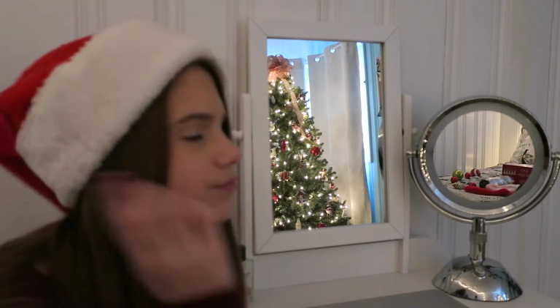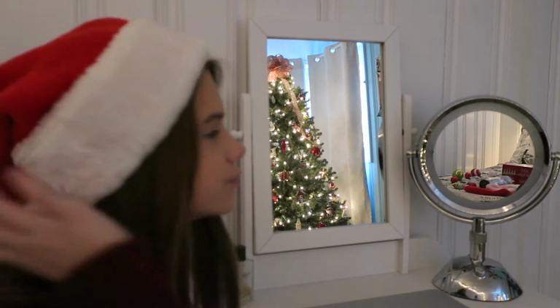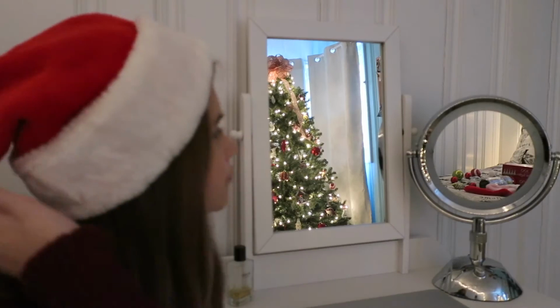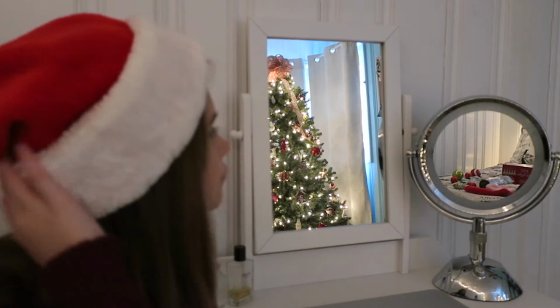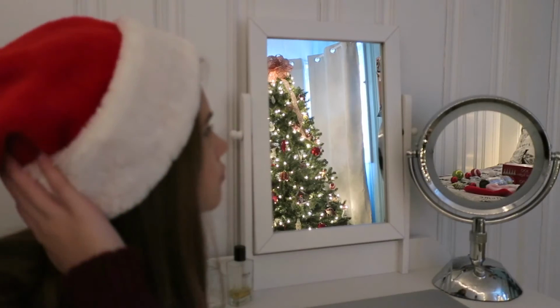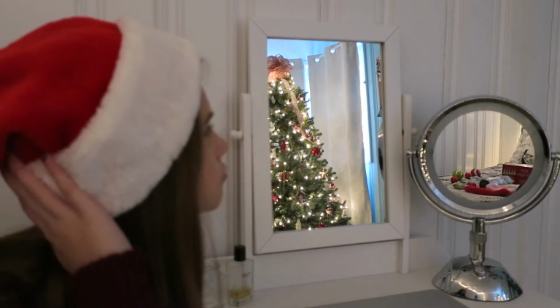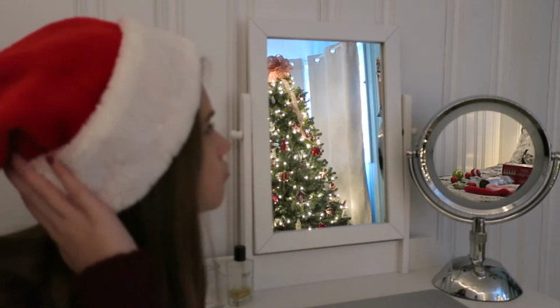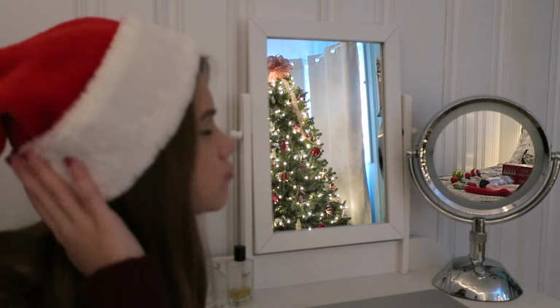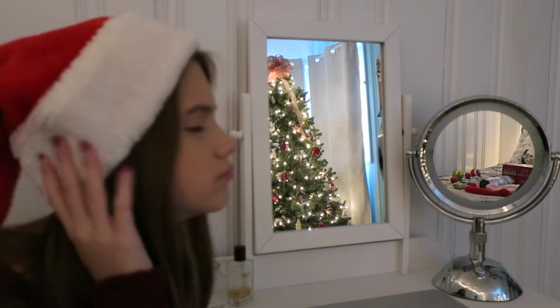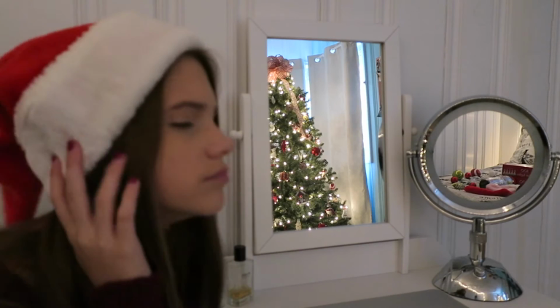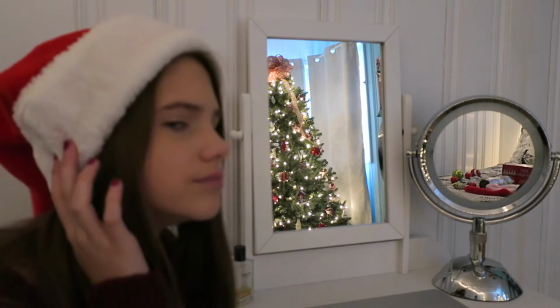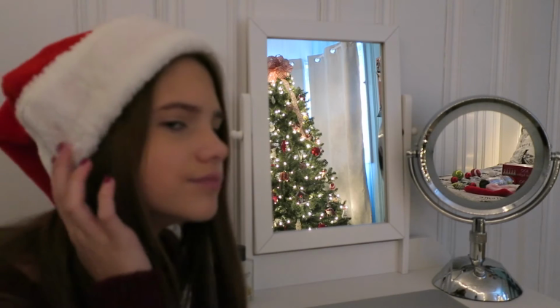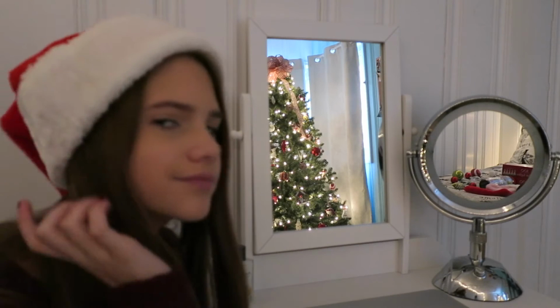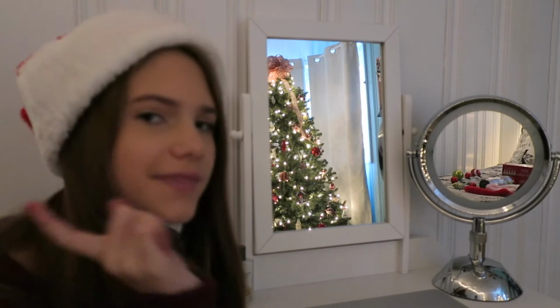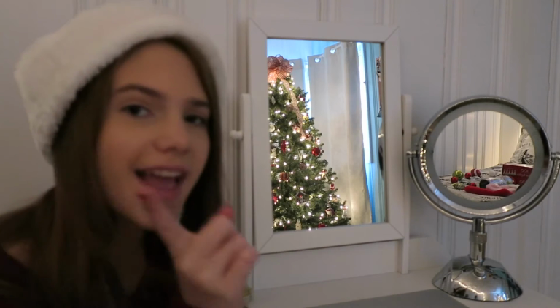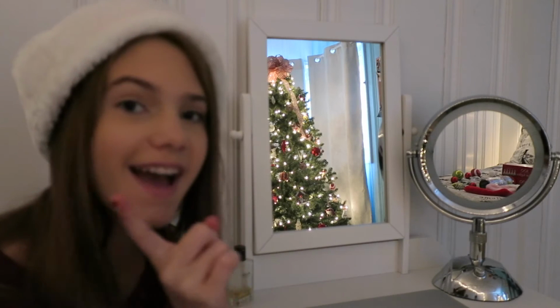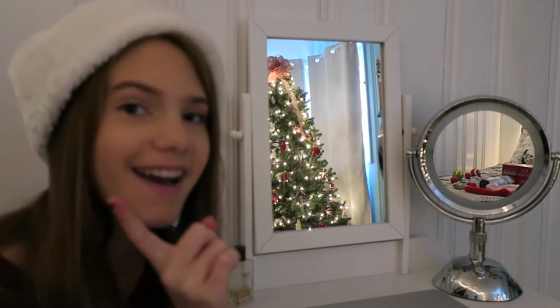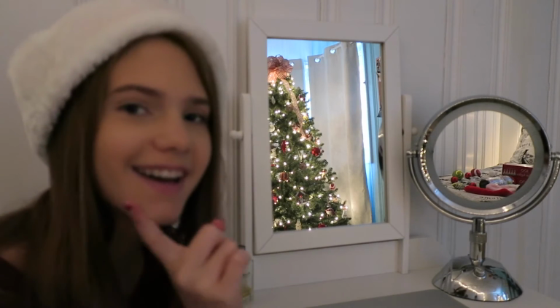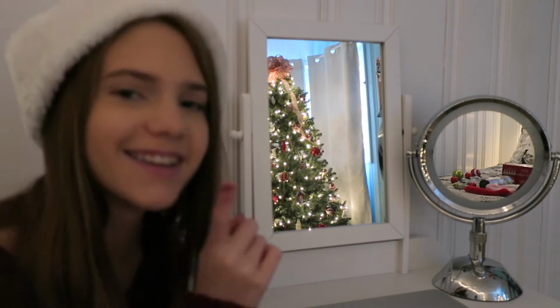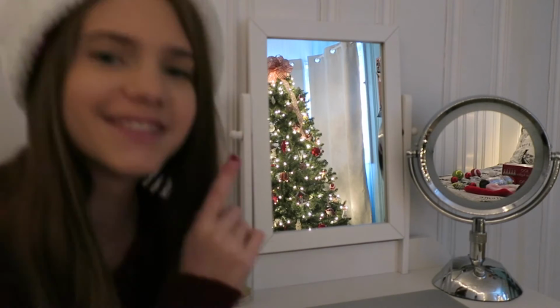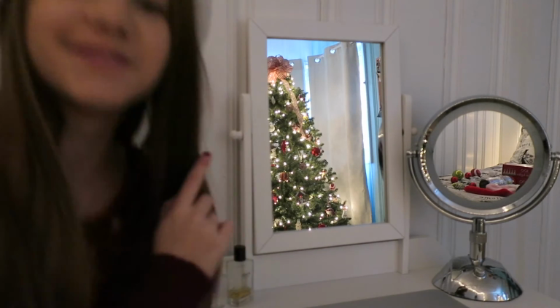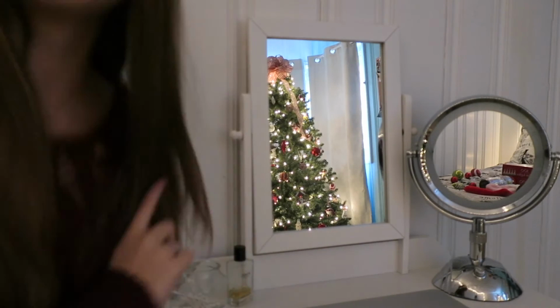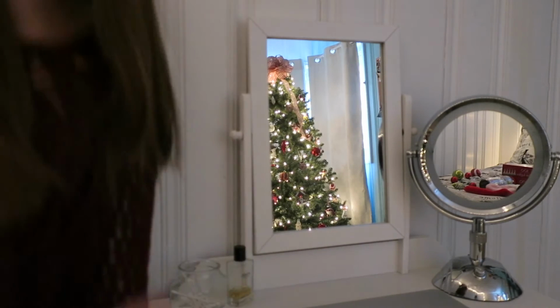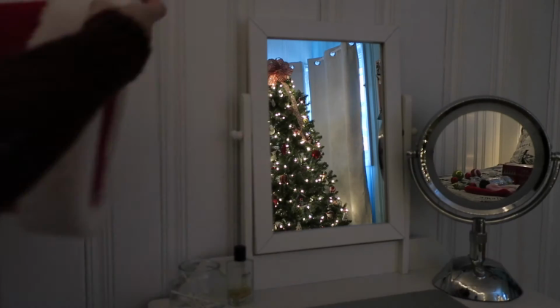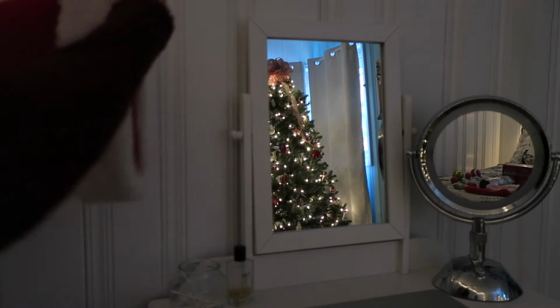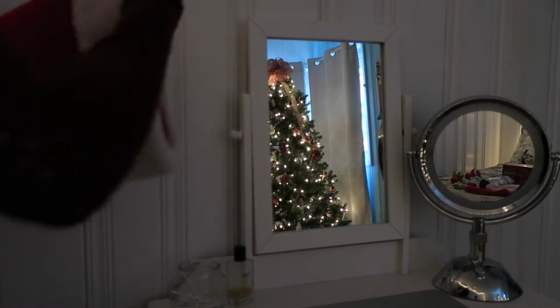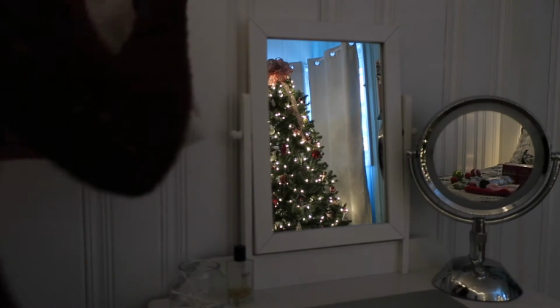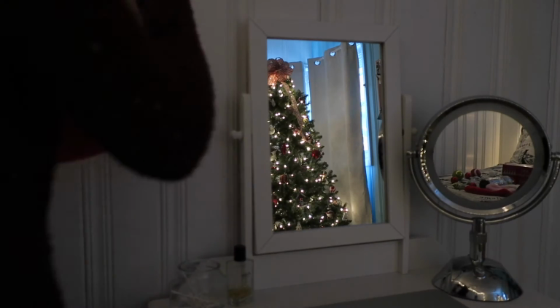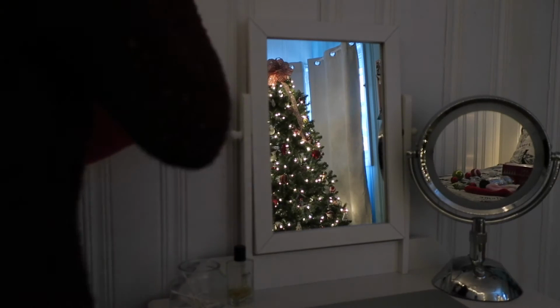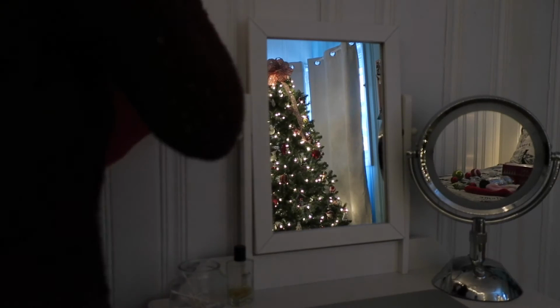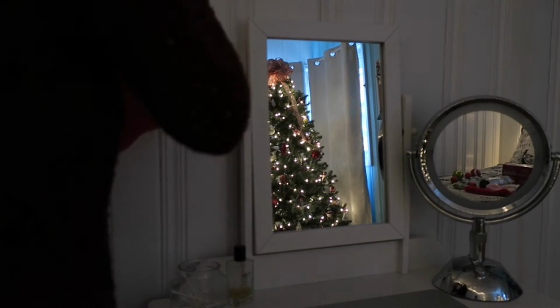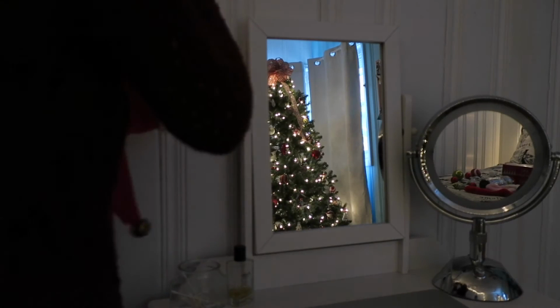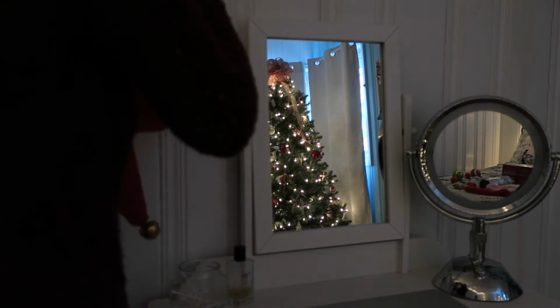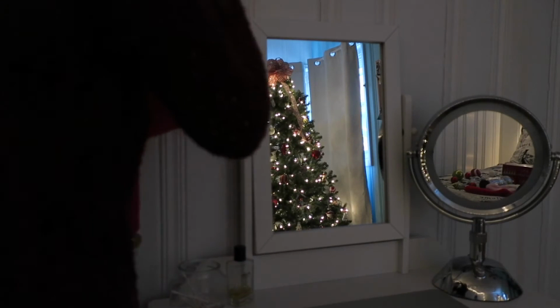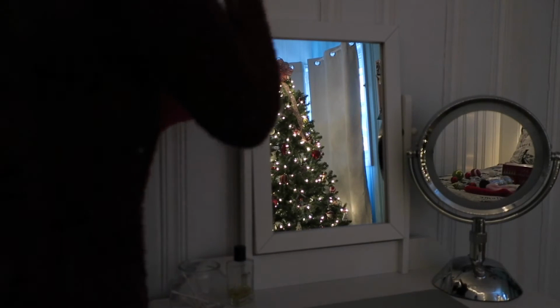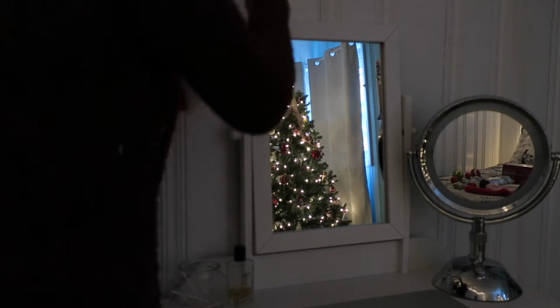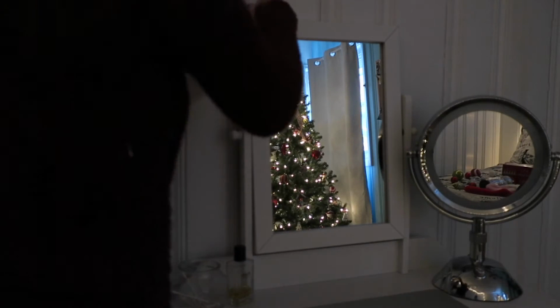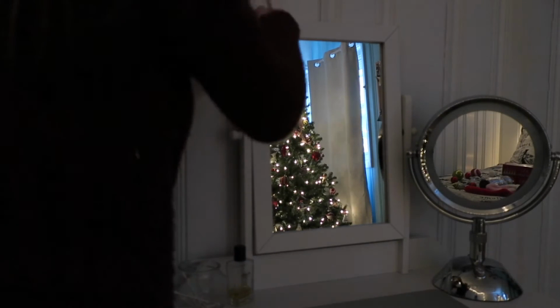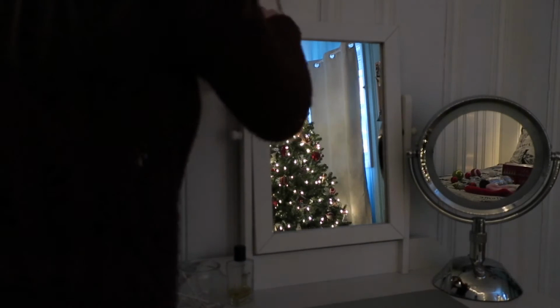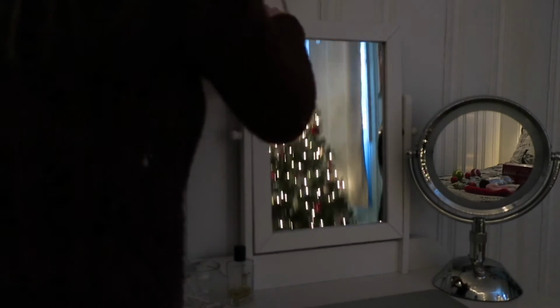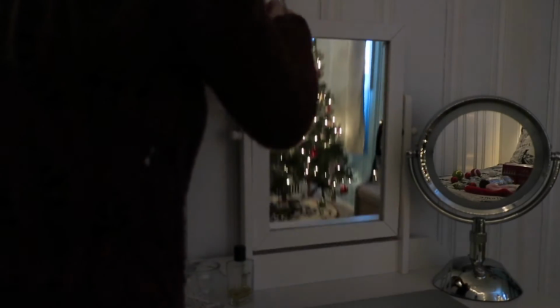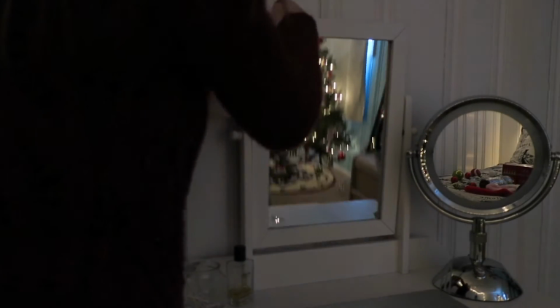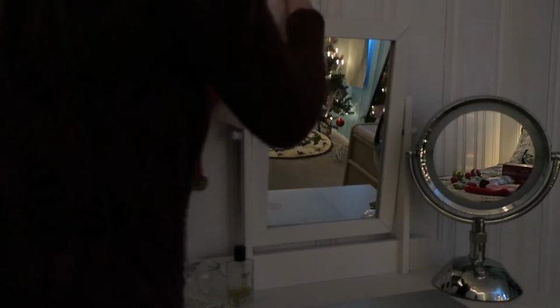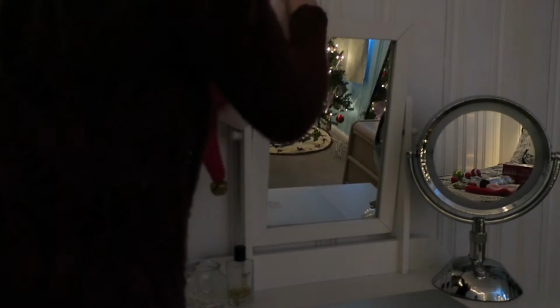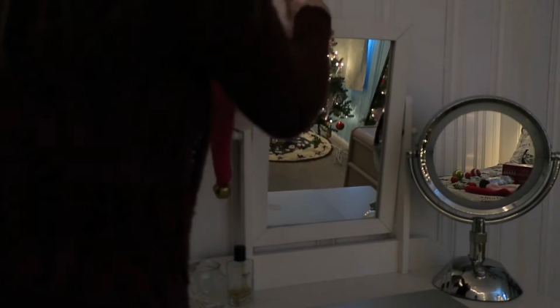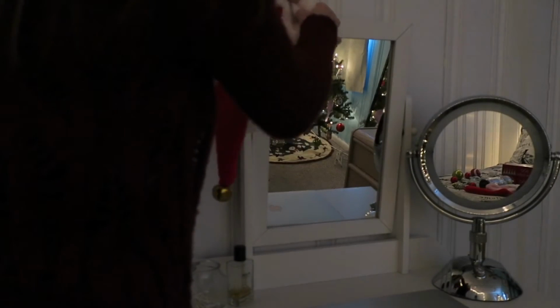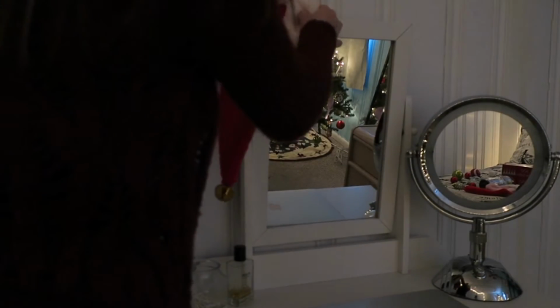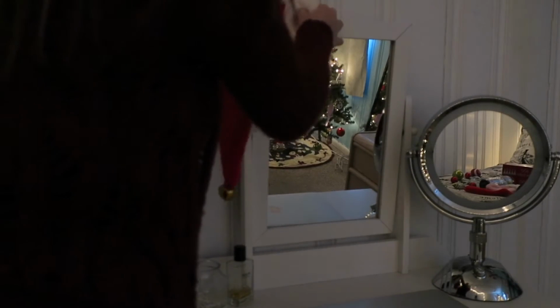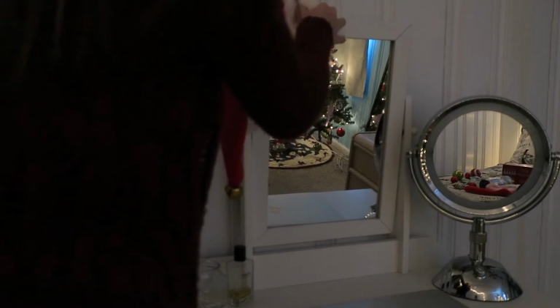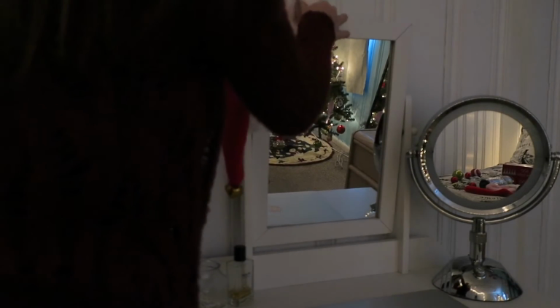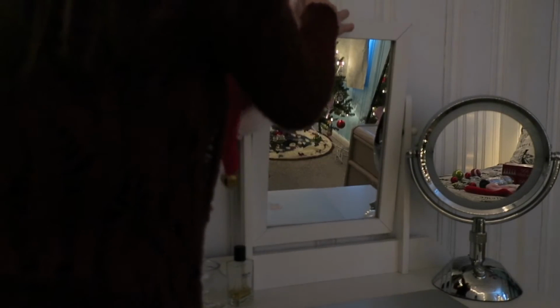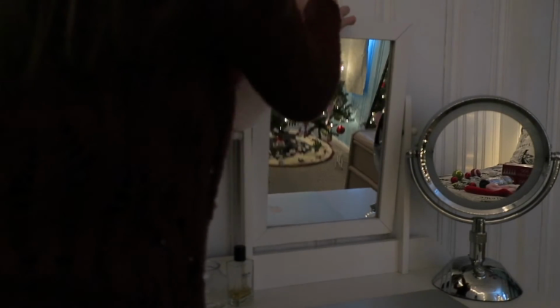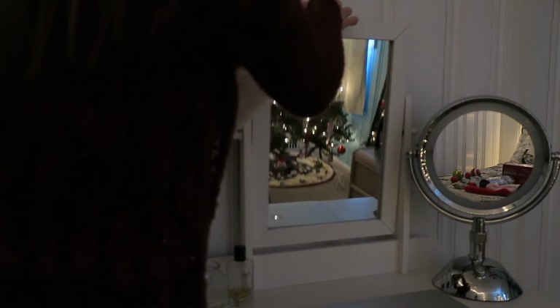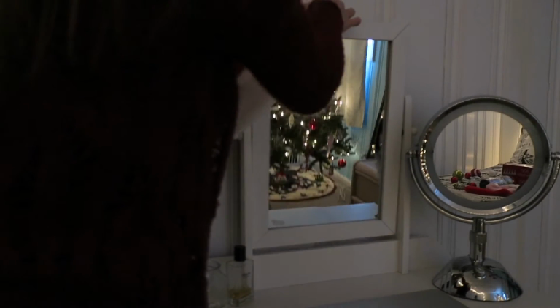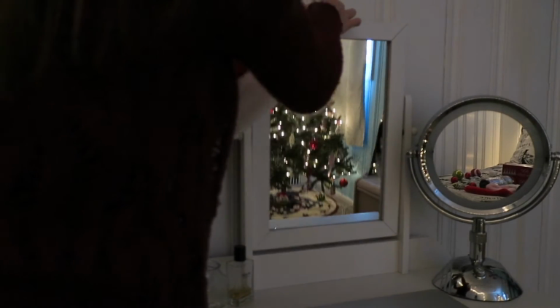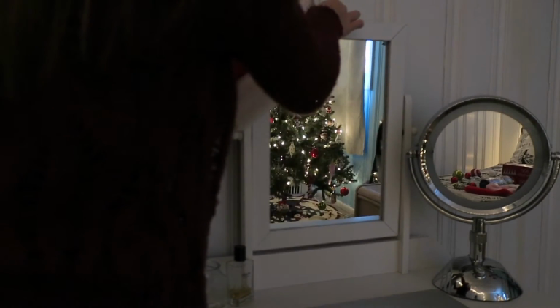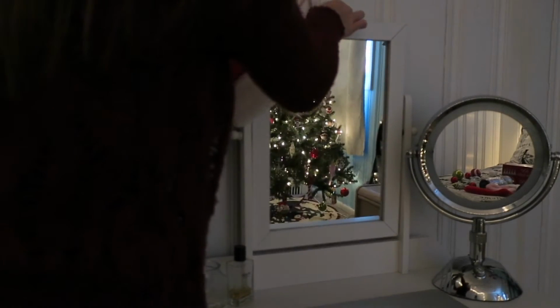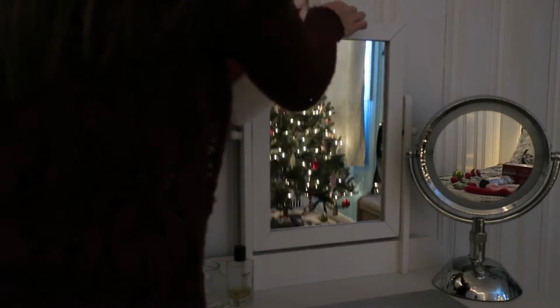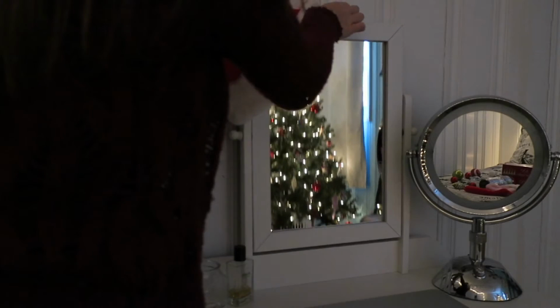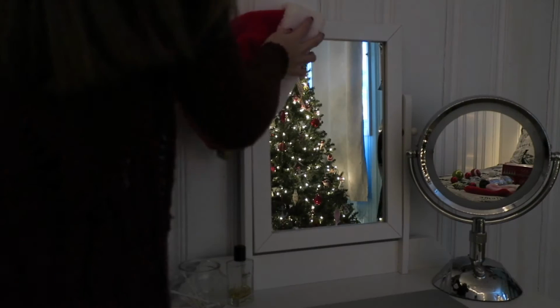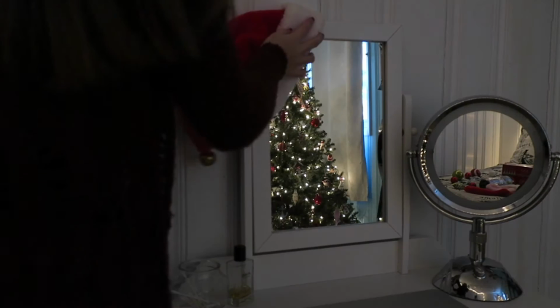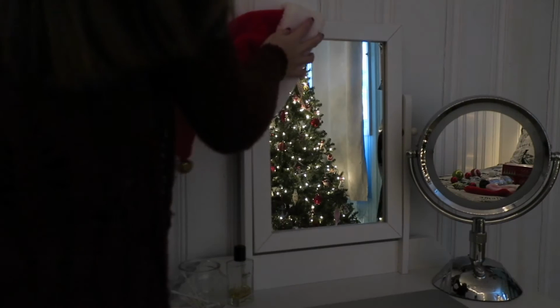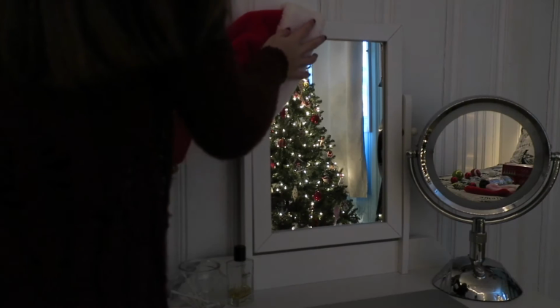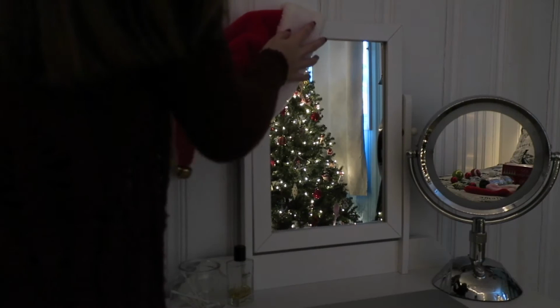For this decor, all you will need is a Santa hat and you can put it anywhere in your room that you want. I'm just putting it on my vanity mirror.